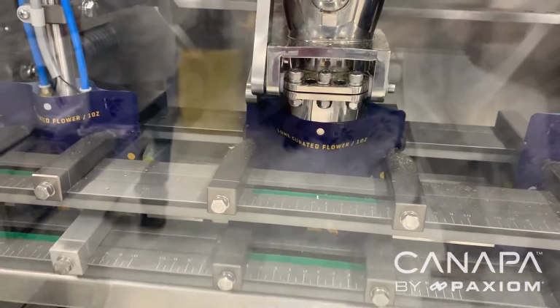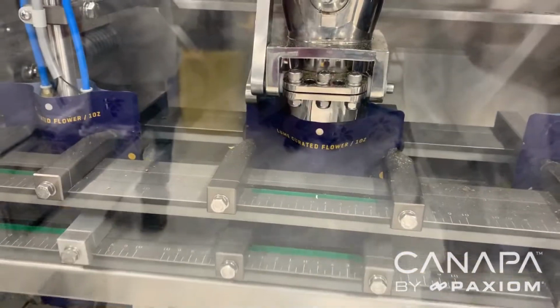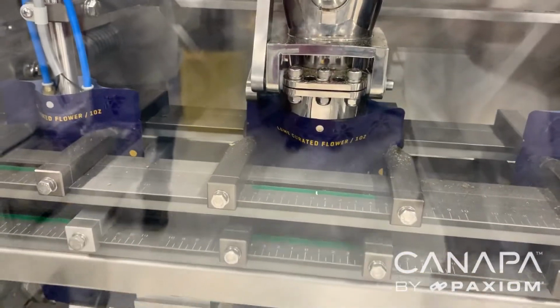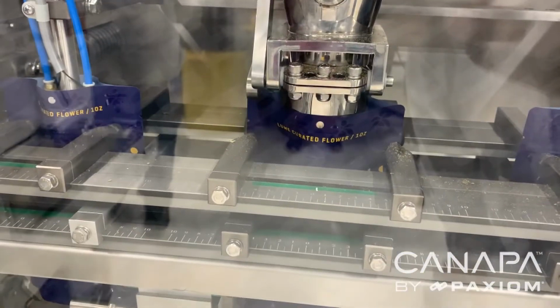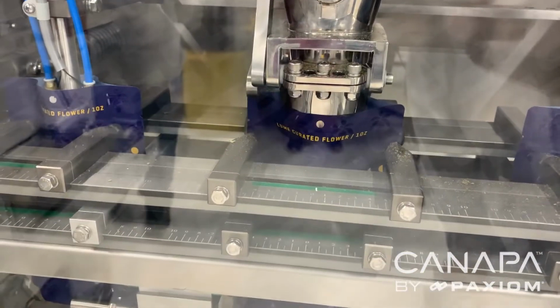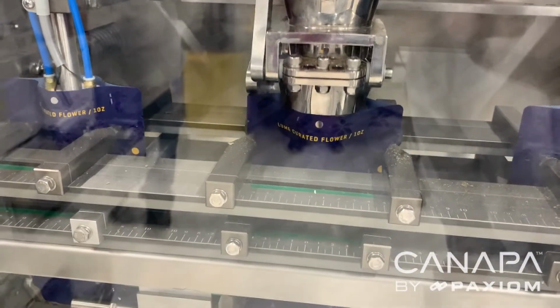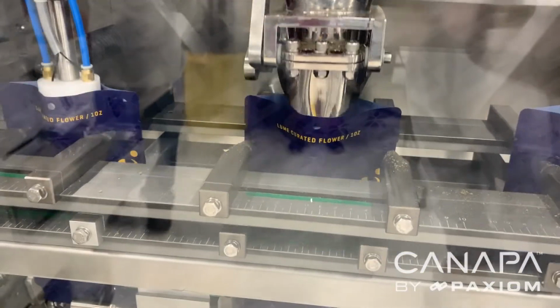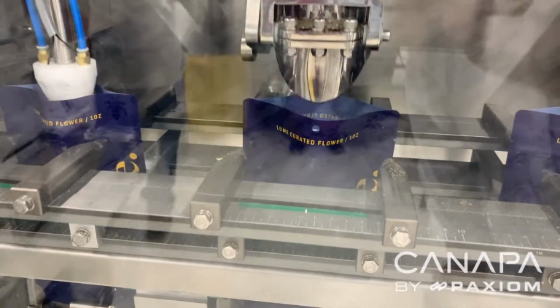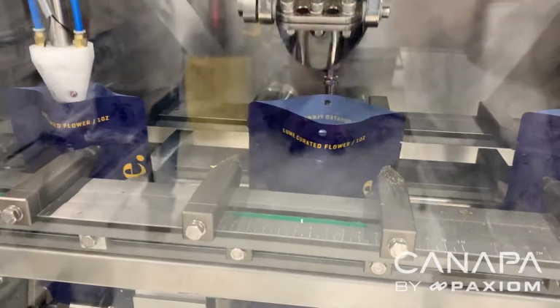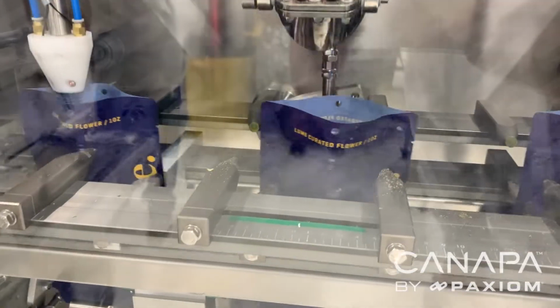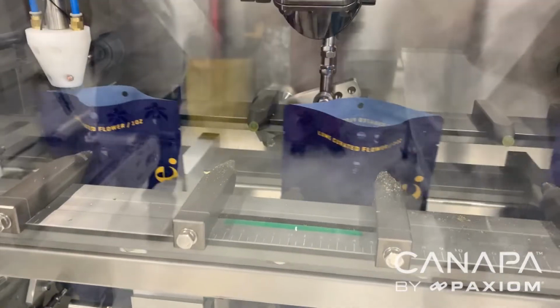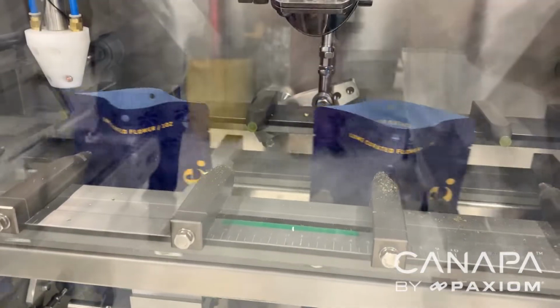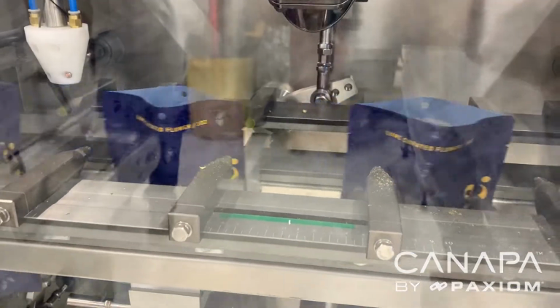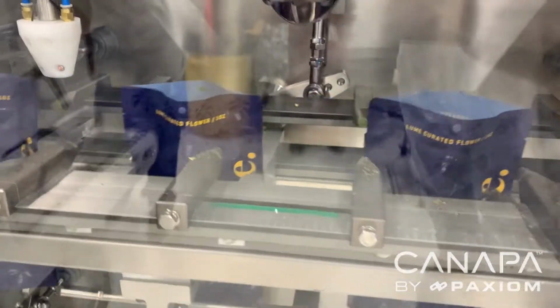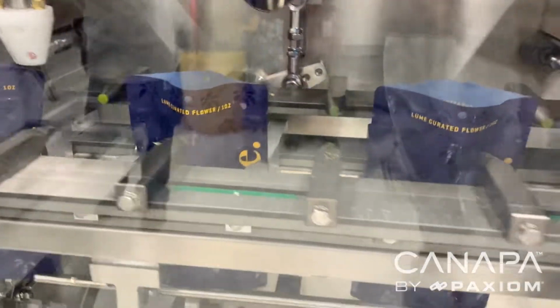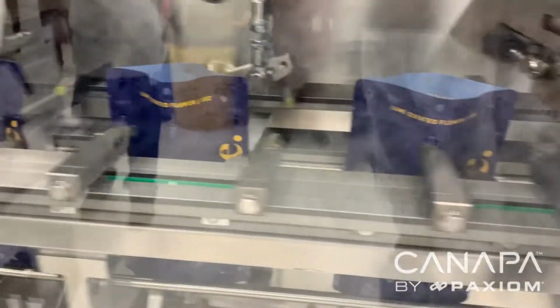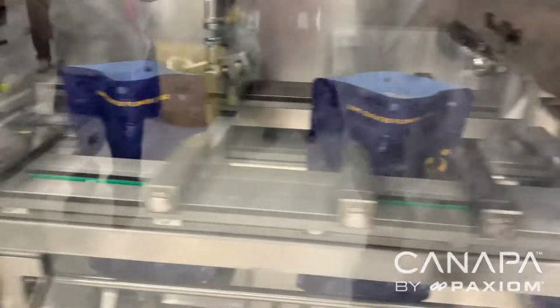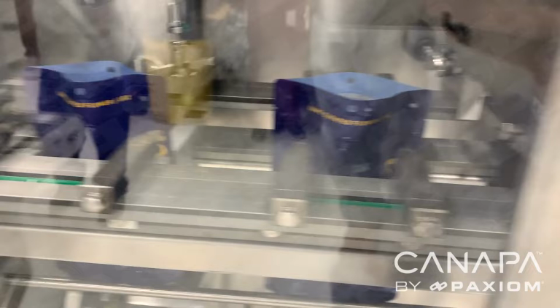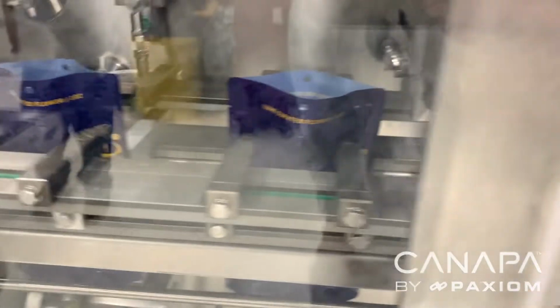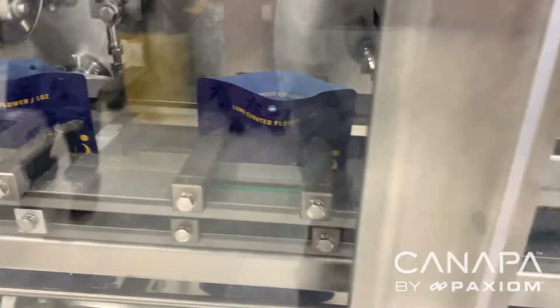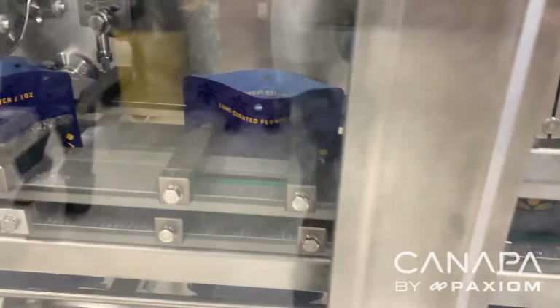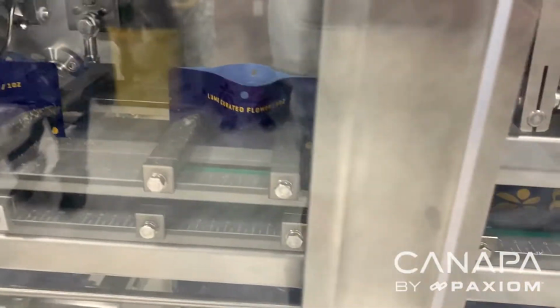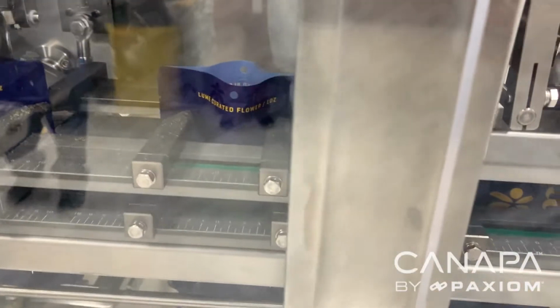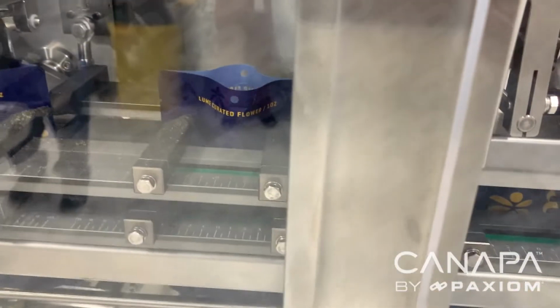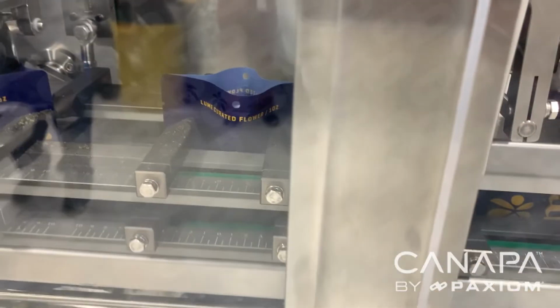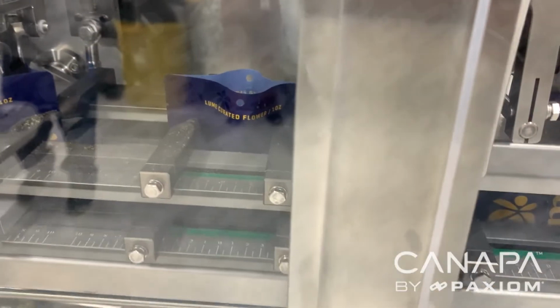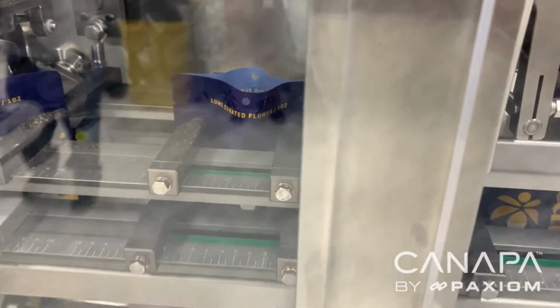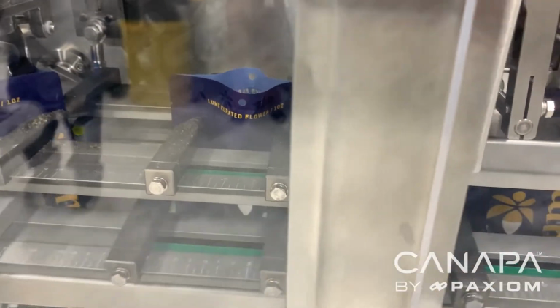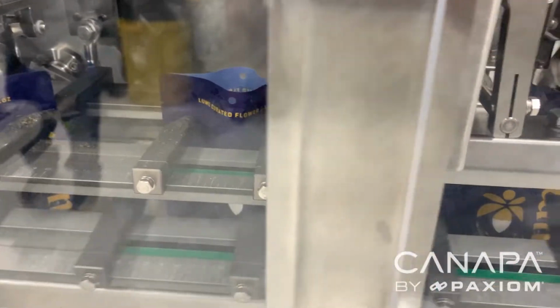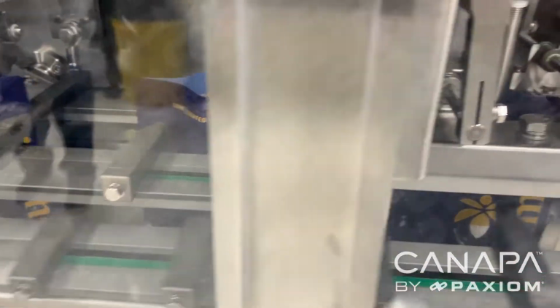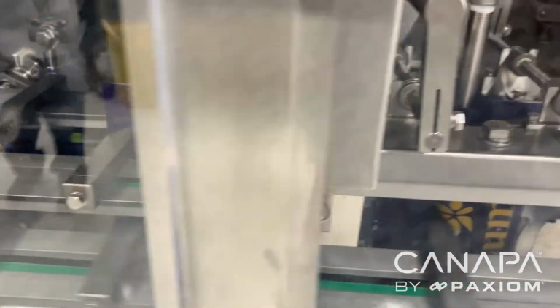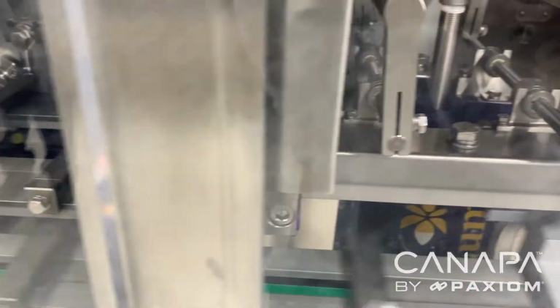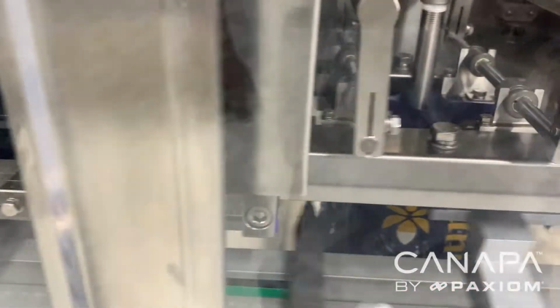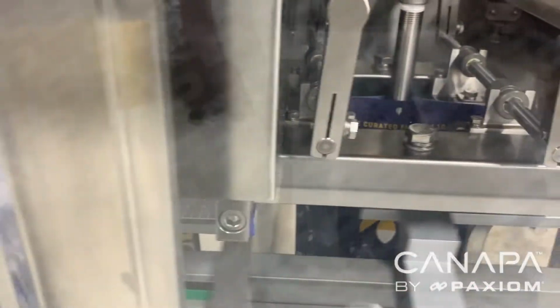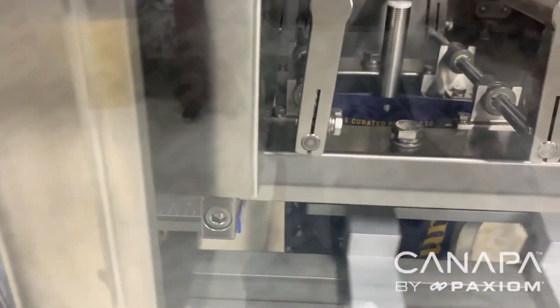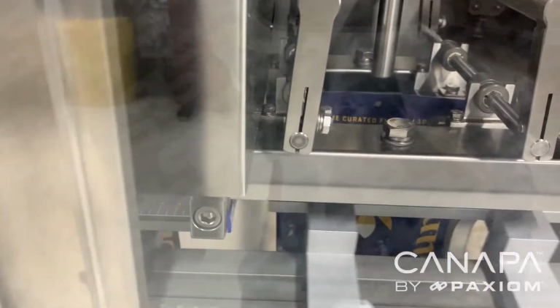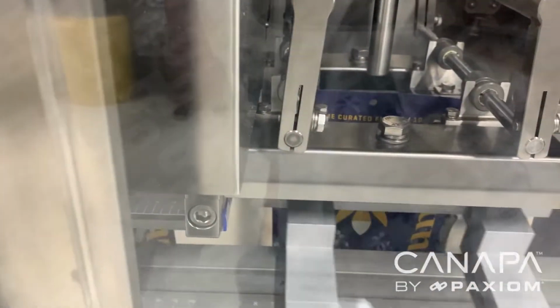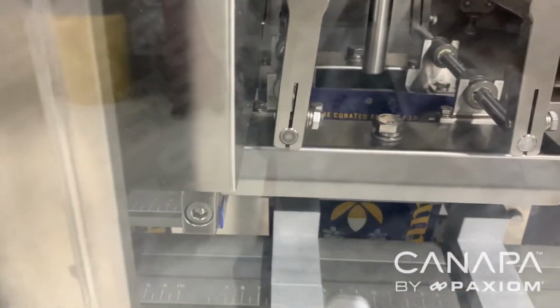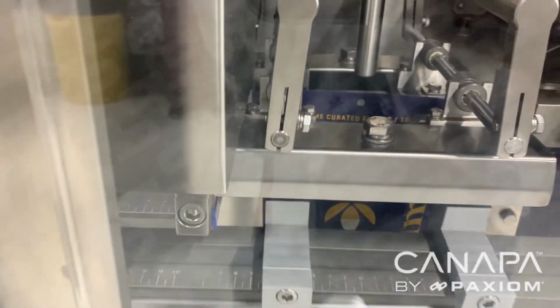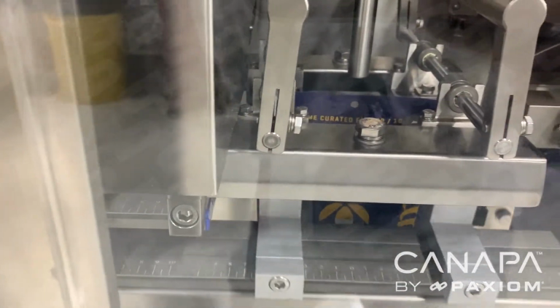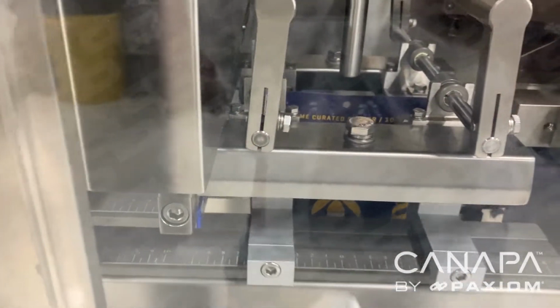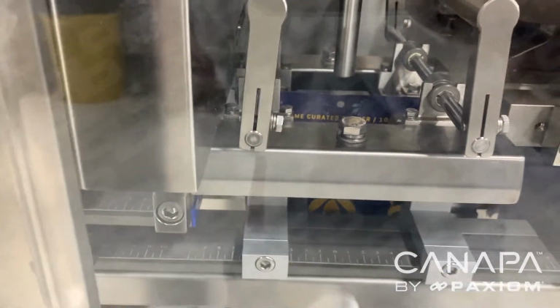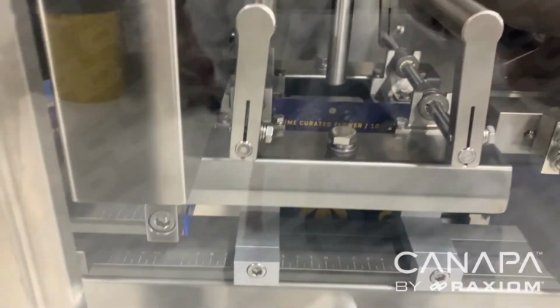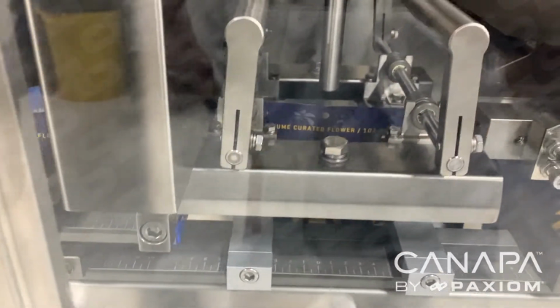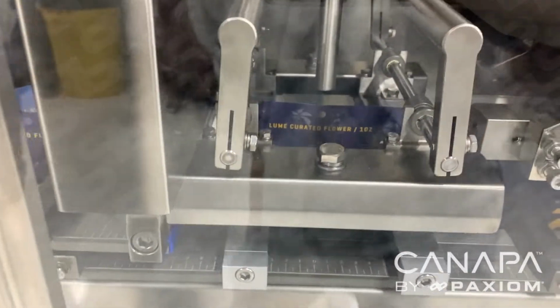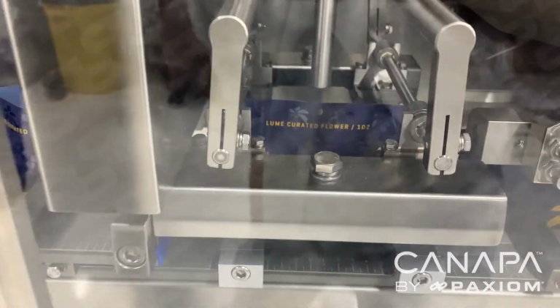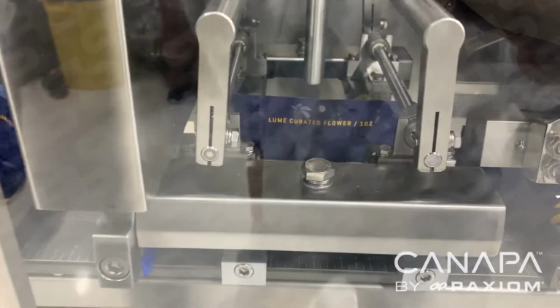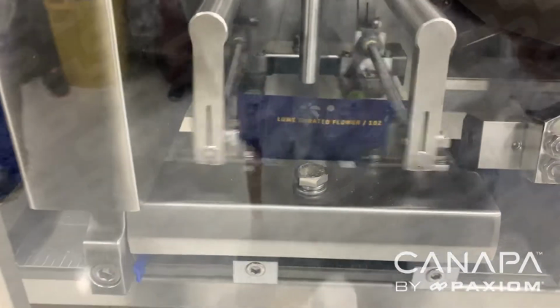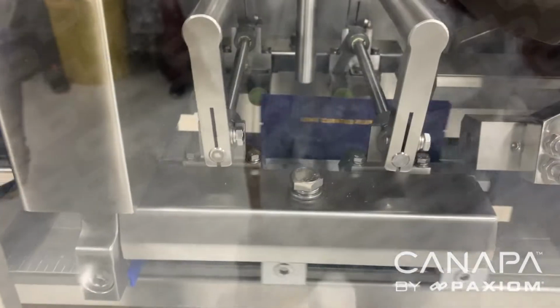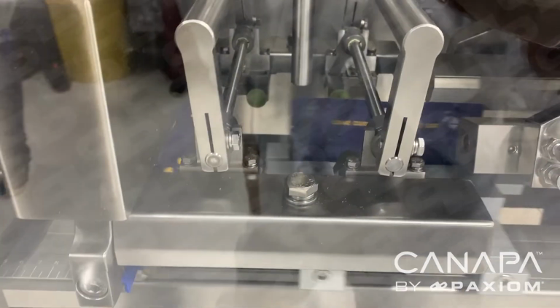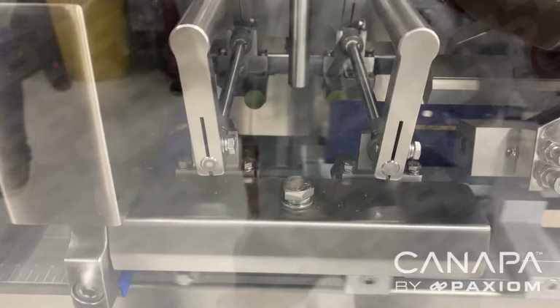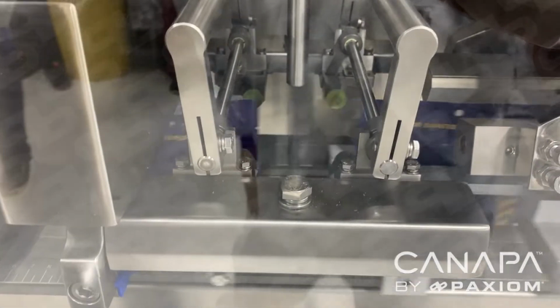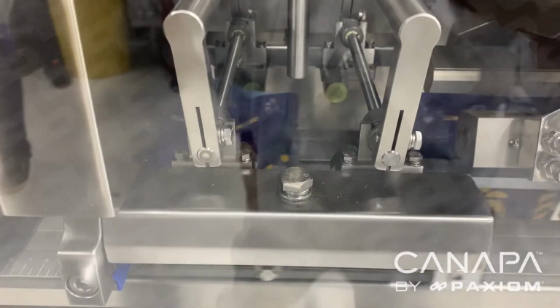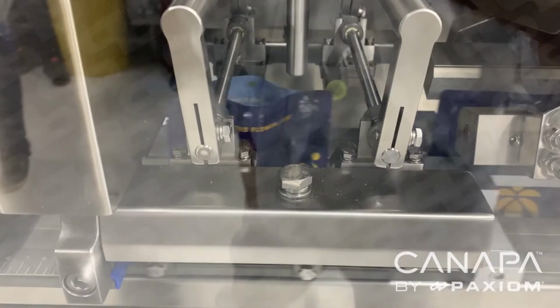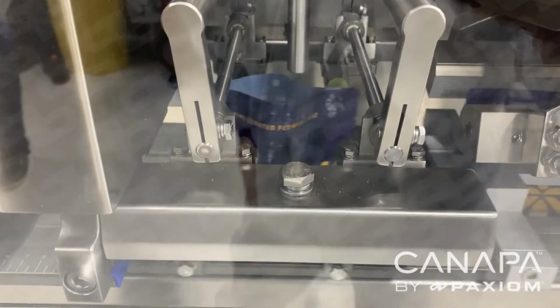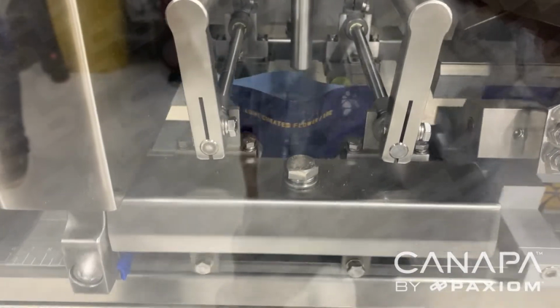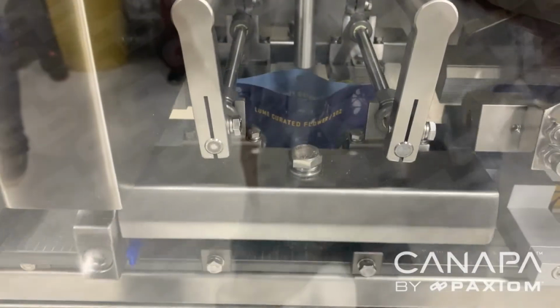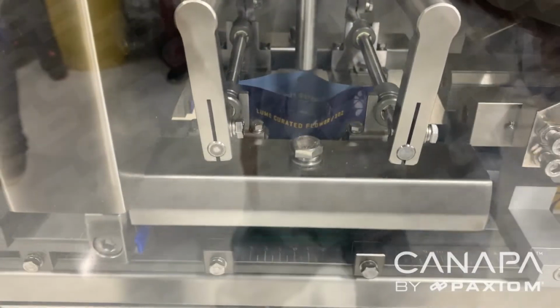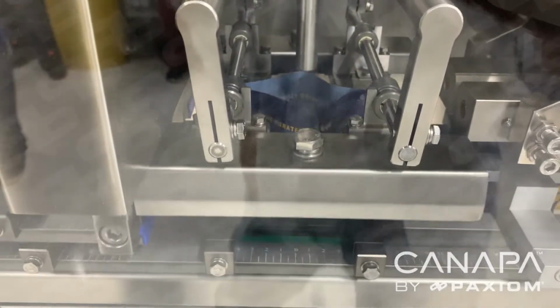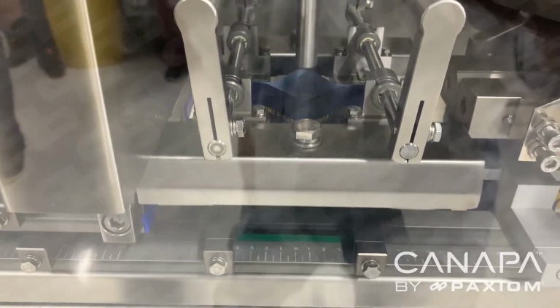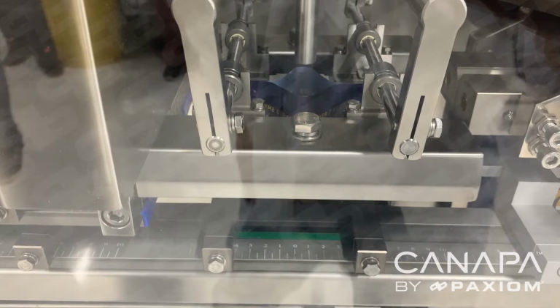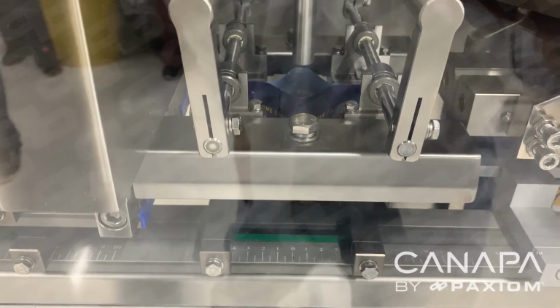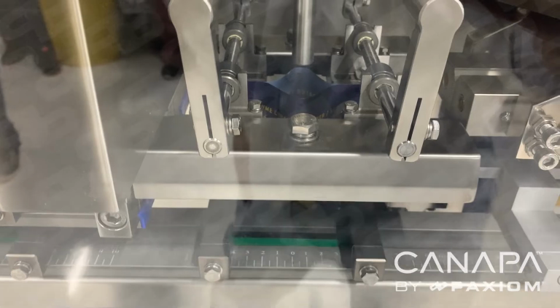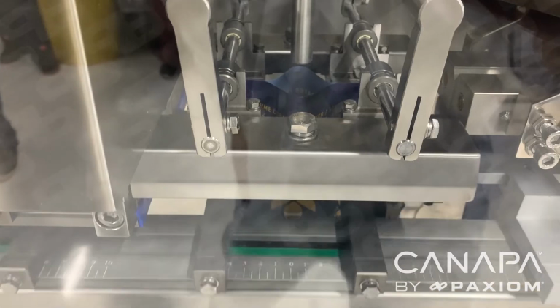This integrated line commonly dispenses grams, eighths, and ounces, with the ability to adjust to any specific weight you need.